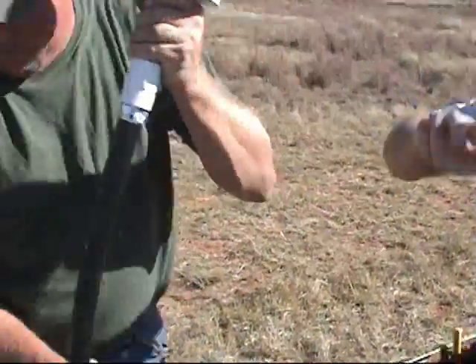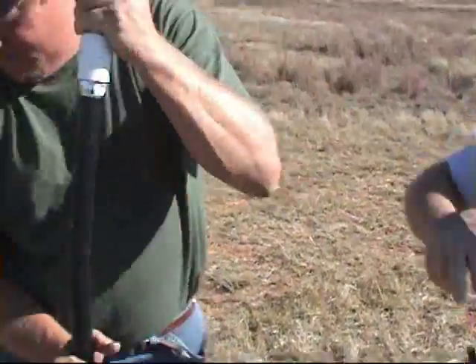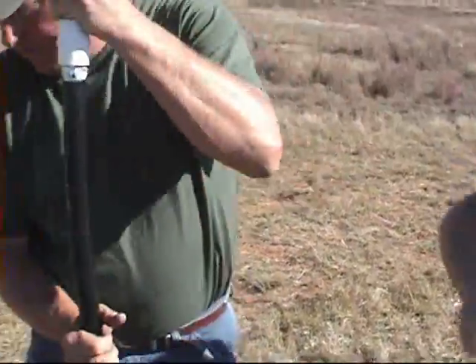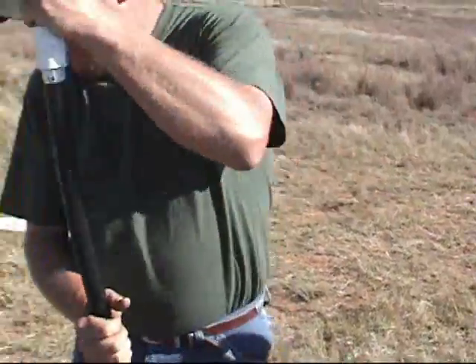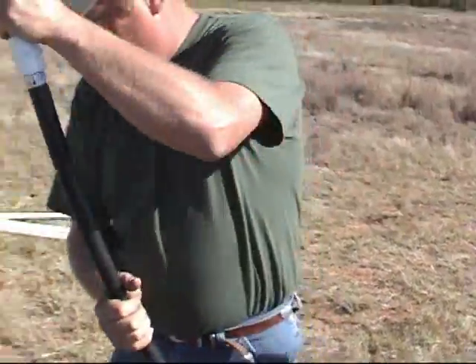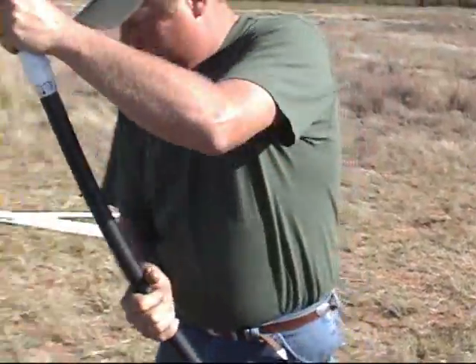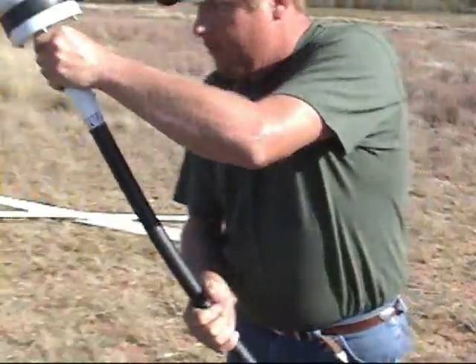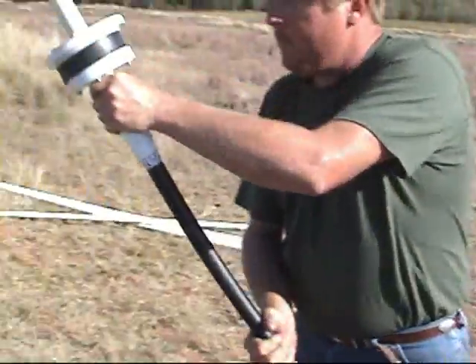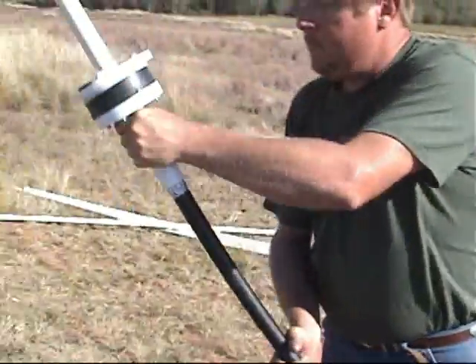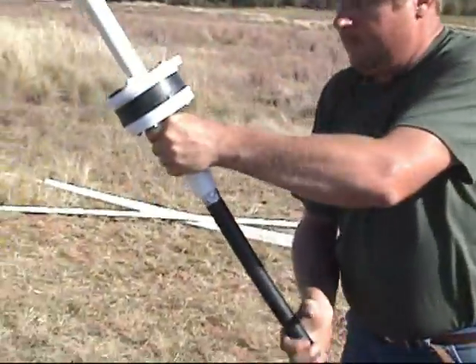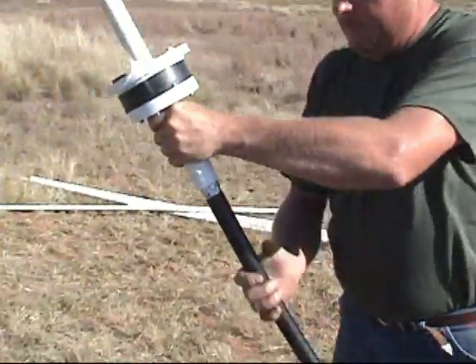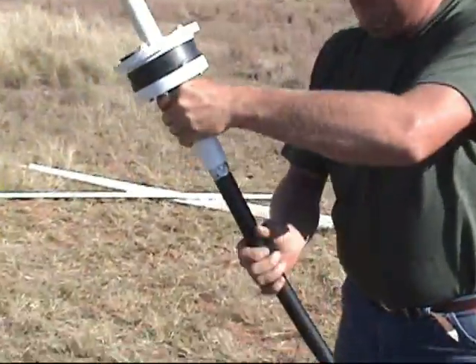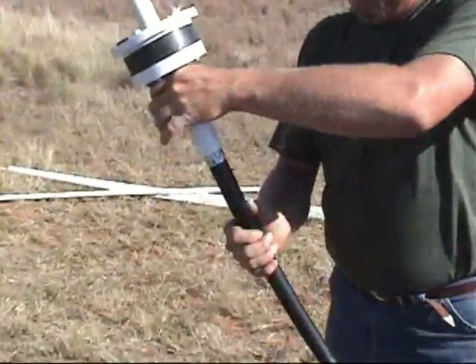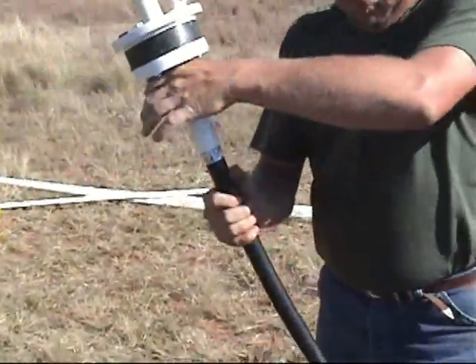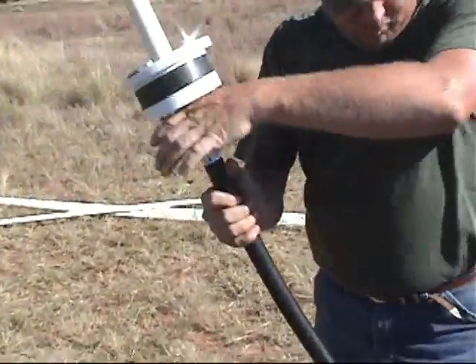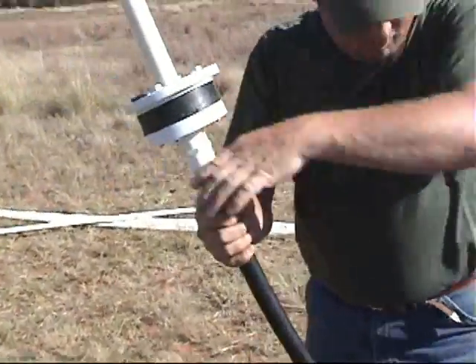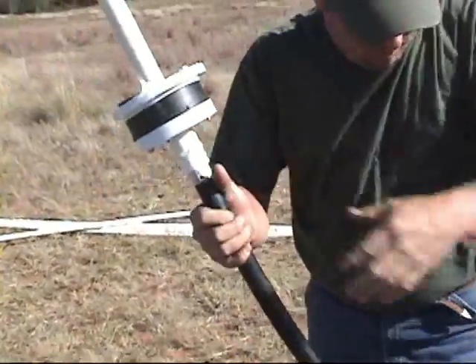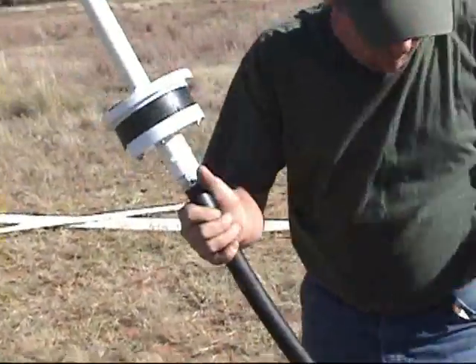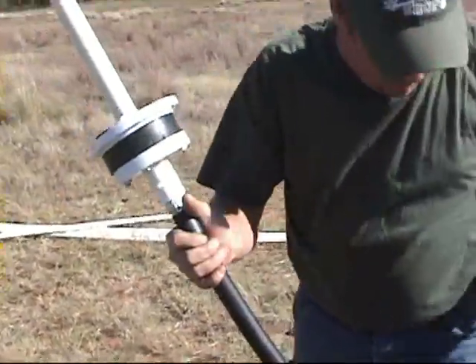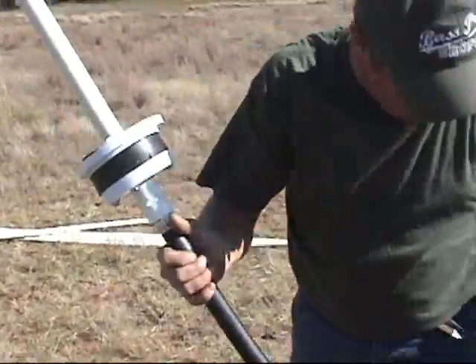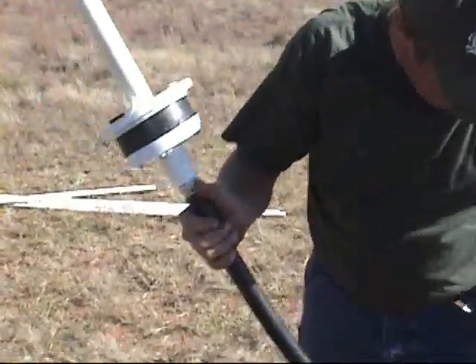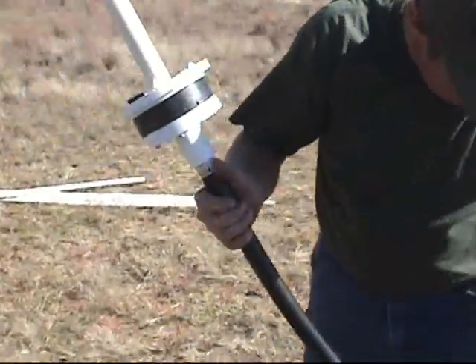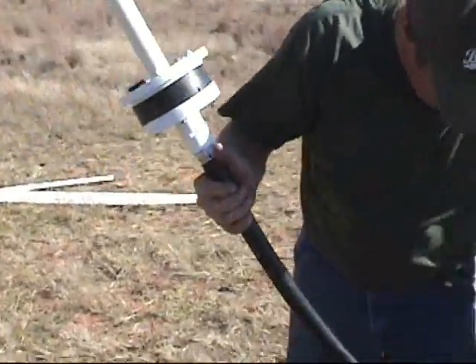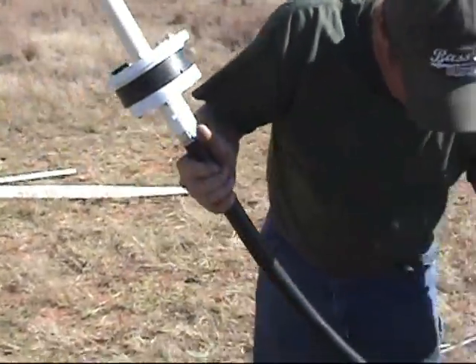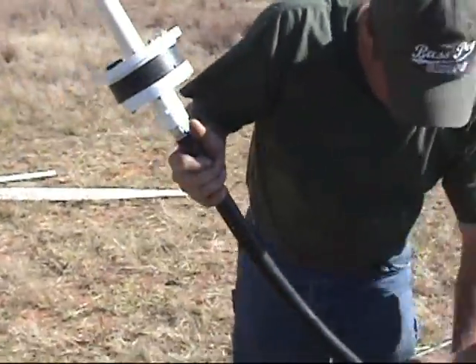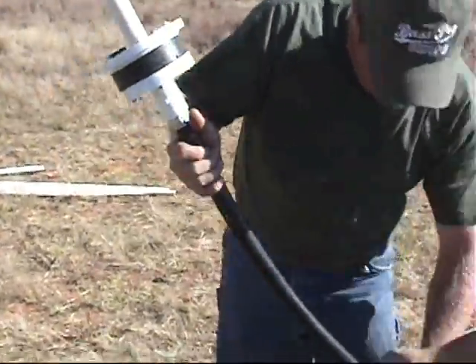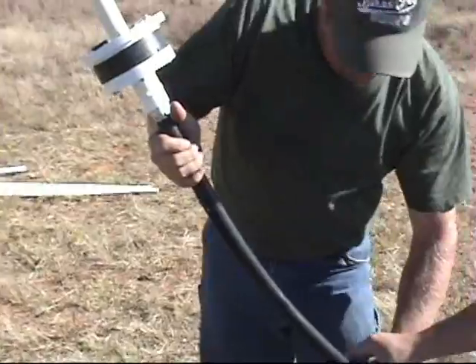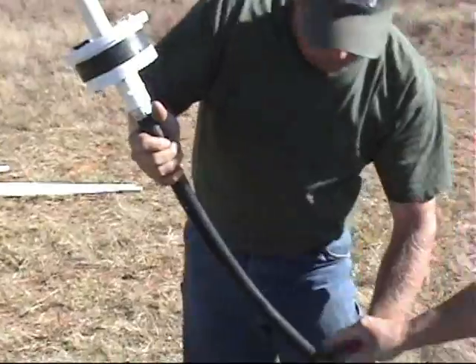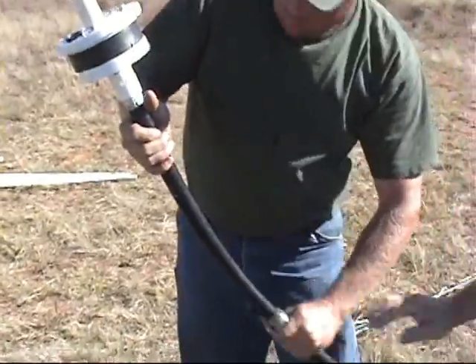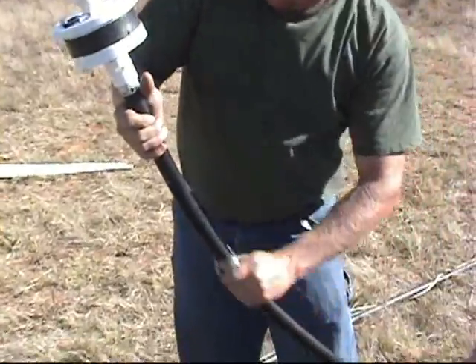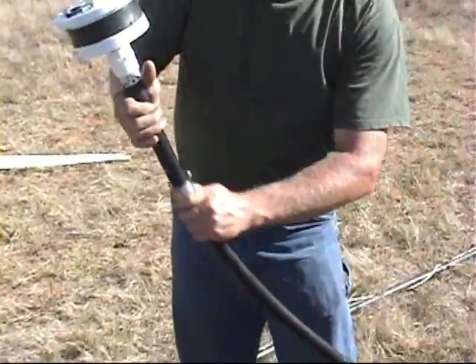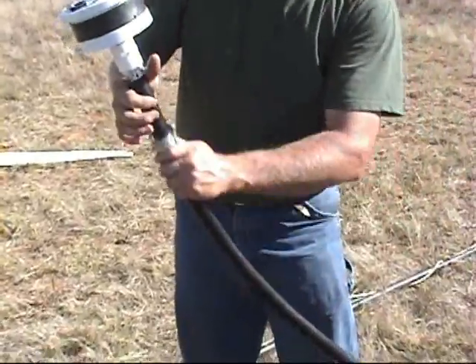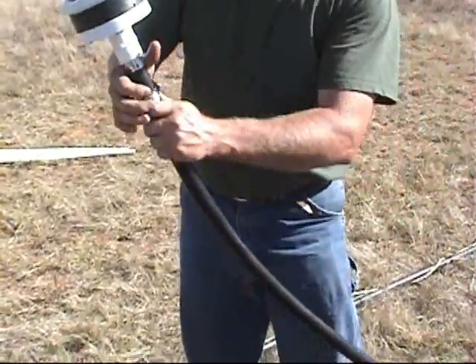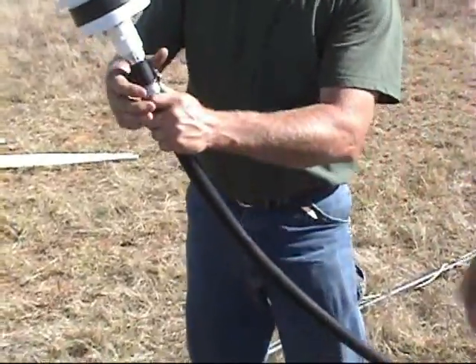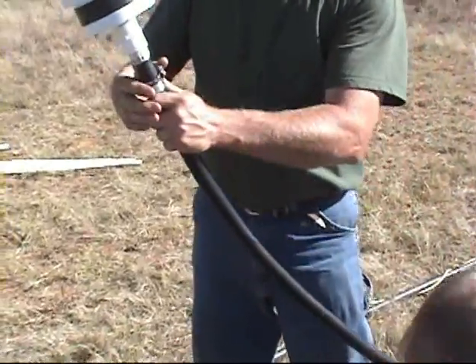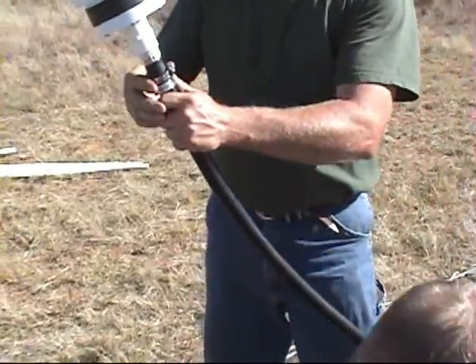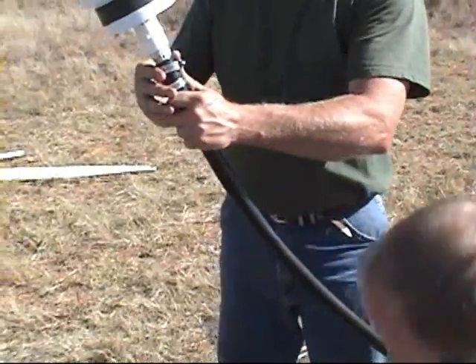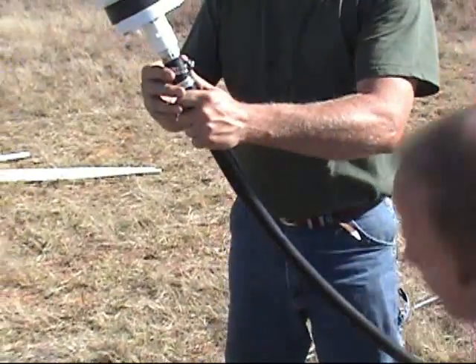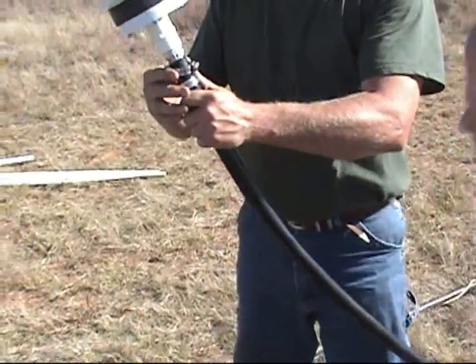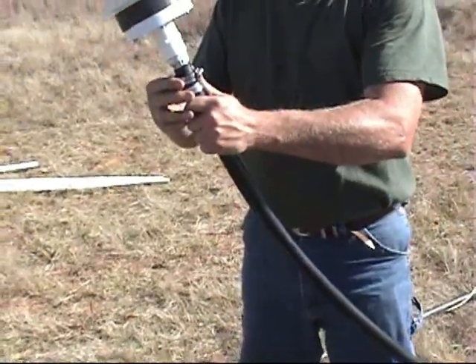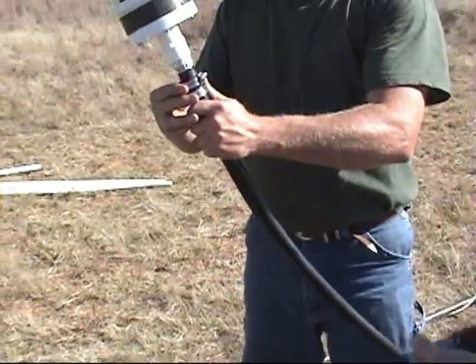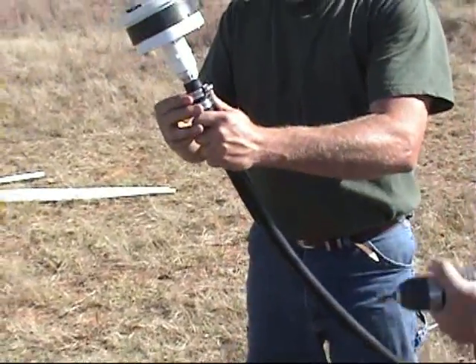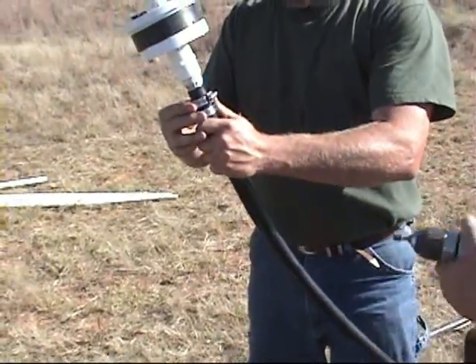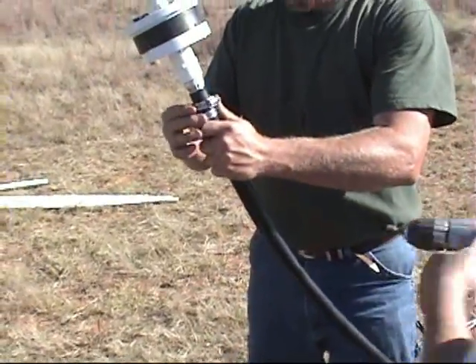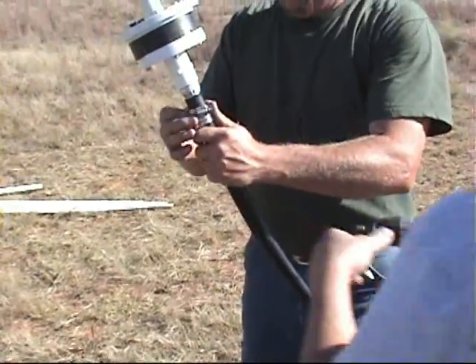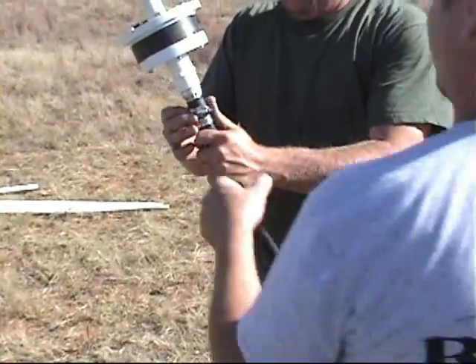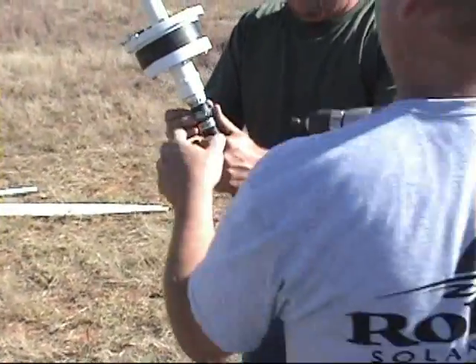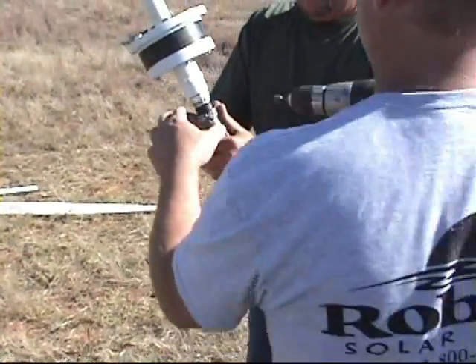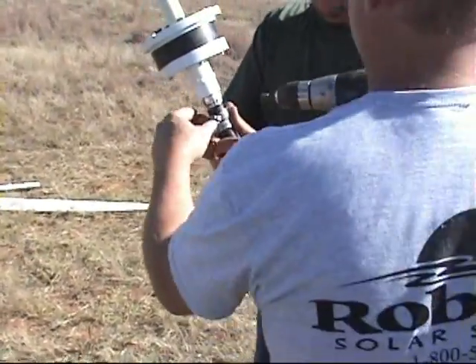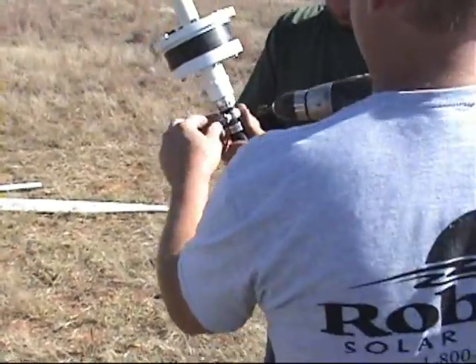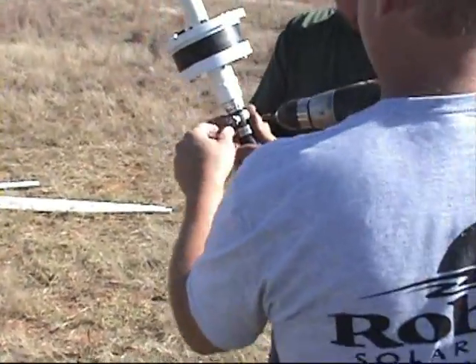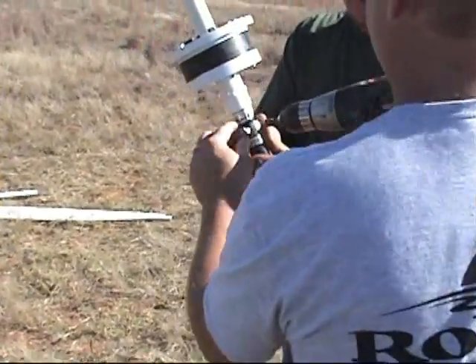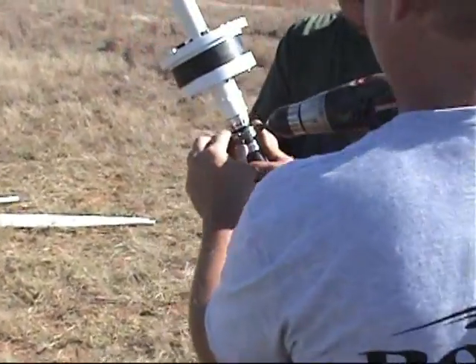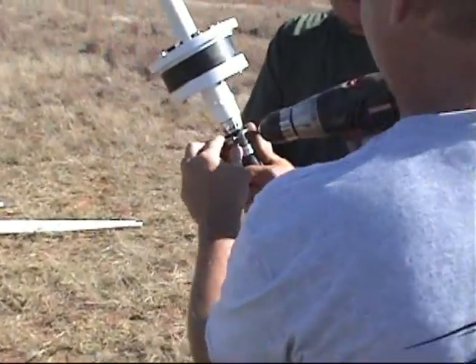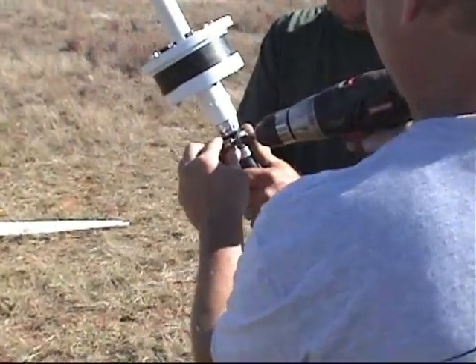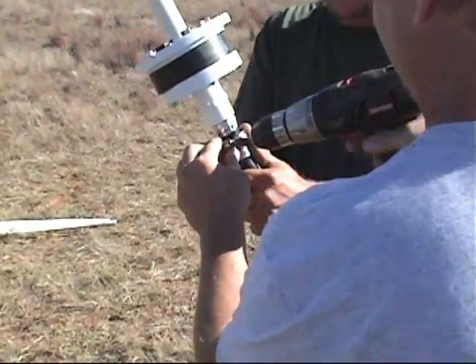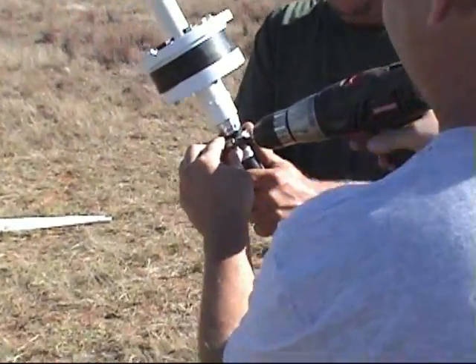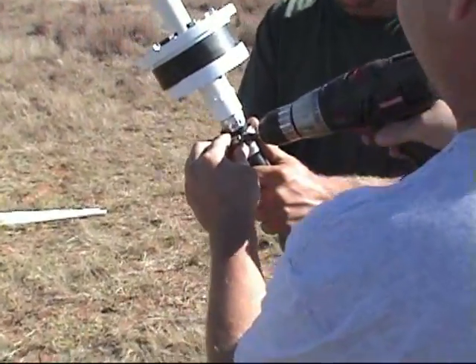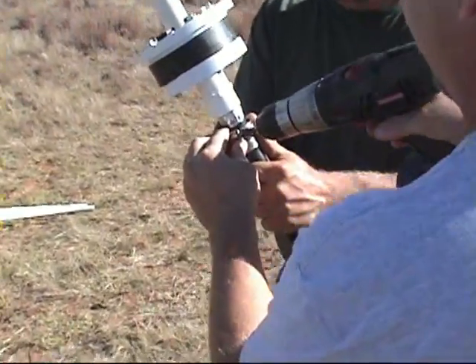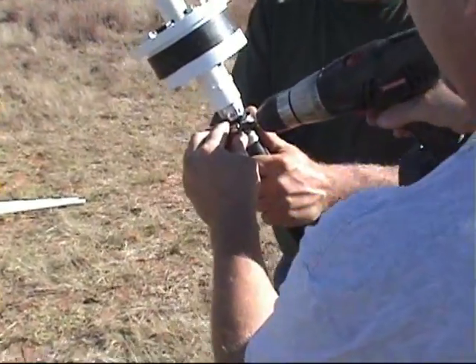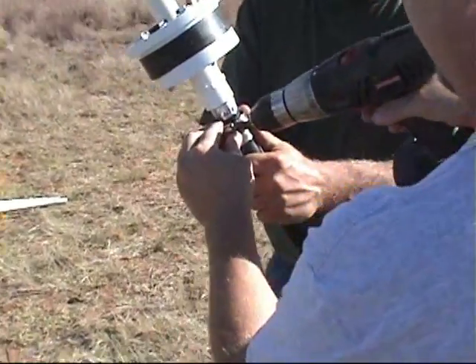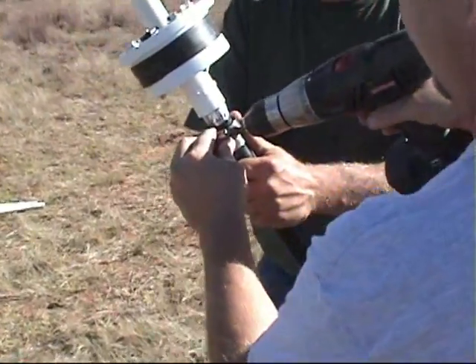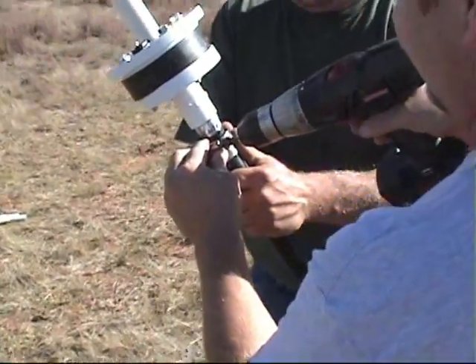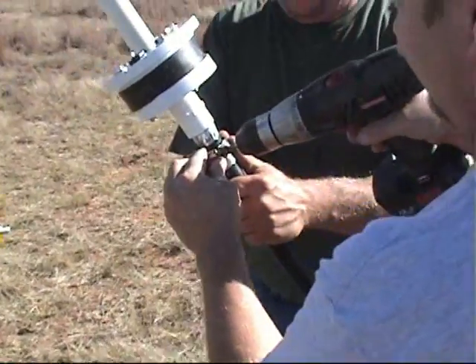We've attached the one inch black roll poly pipe, slid our clamps up, and tightened them down.